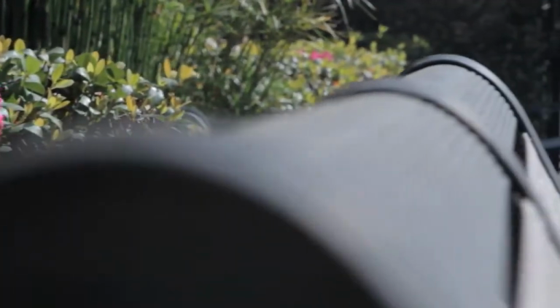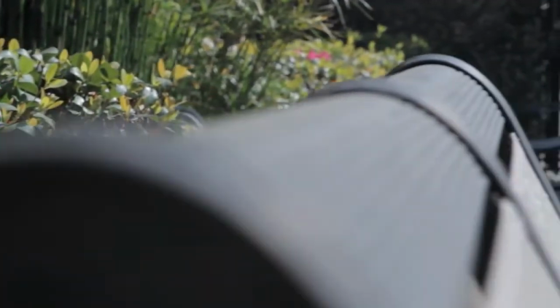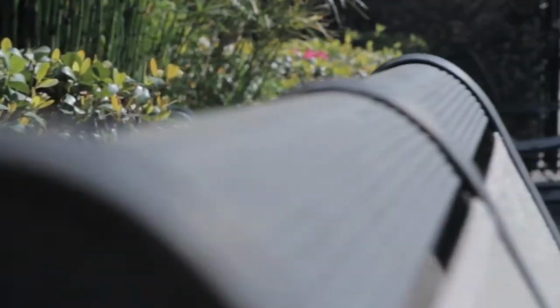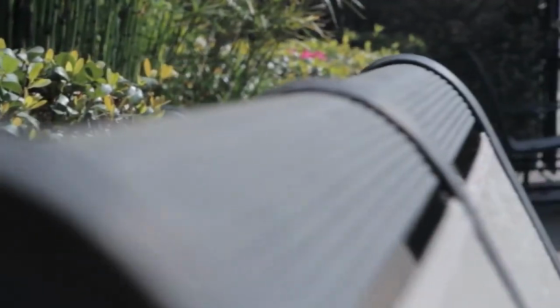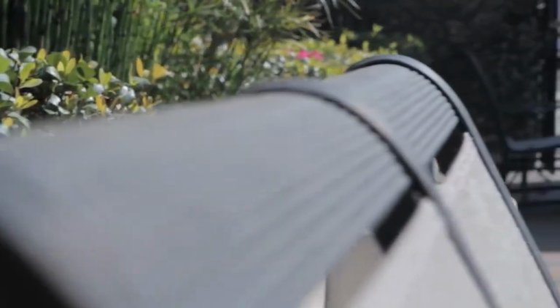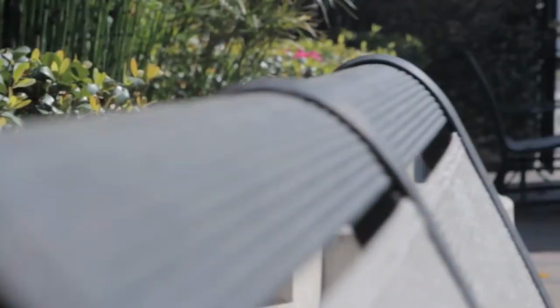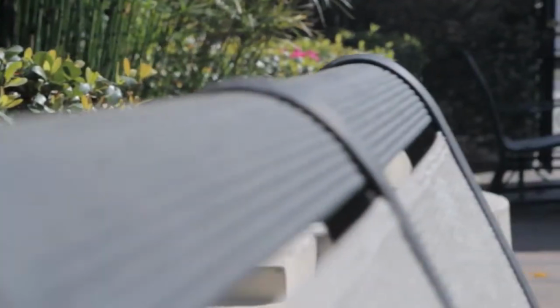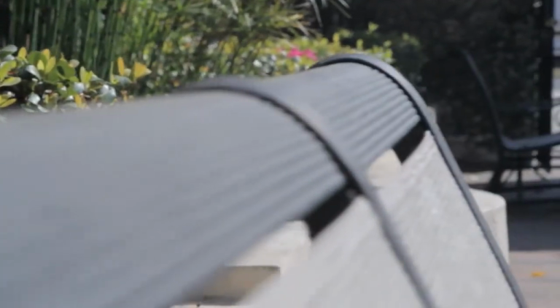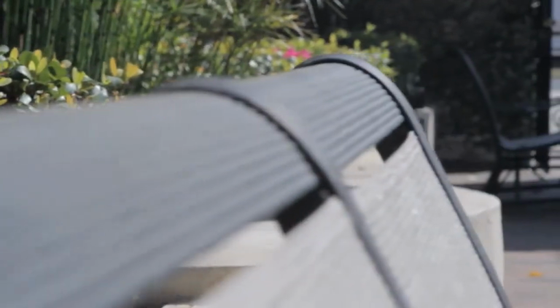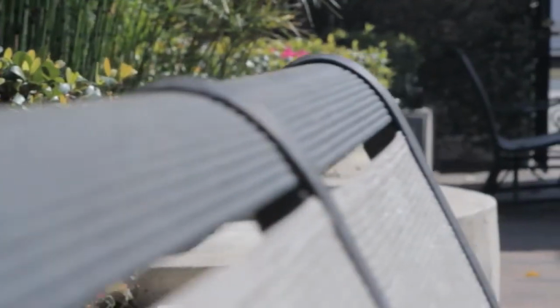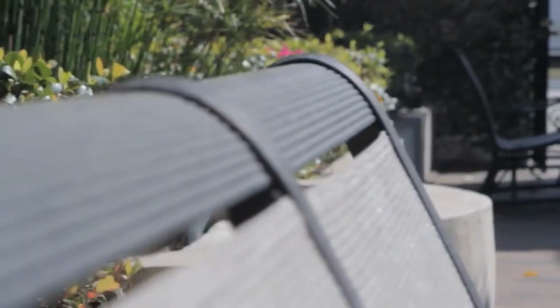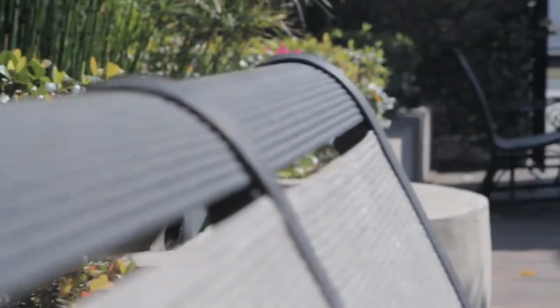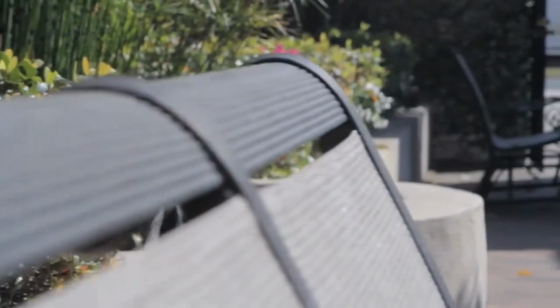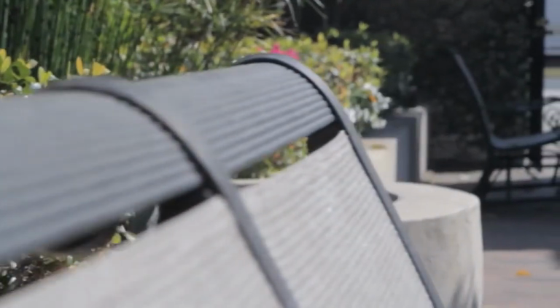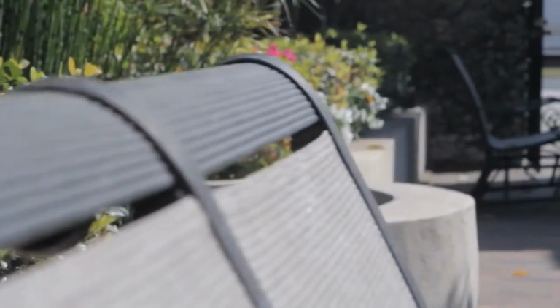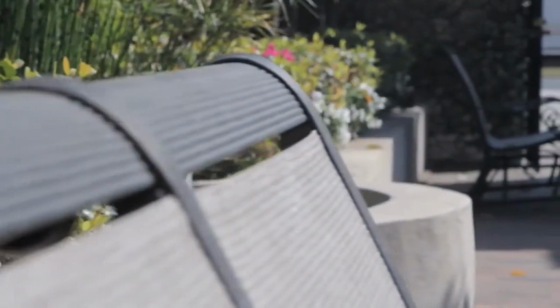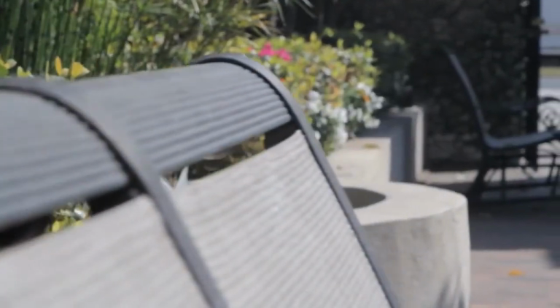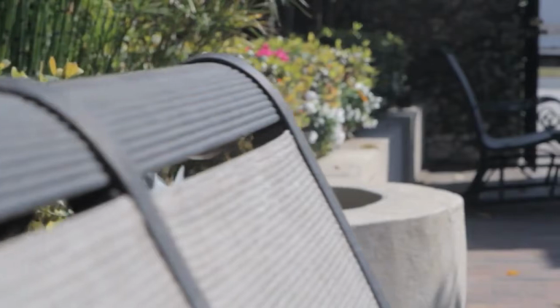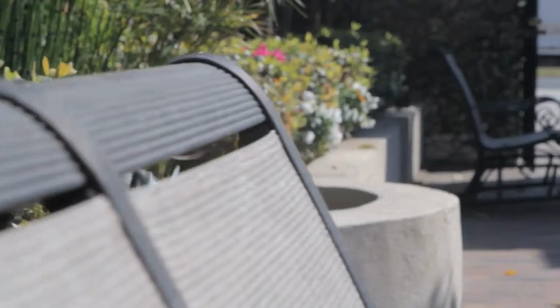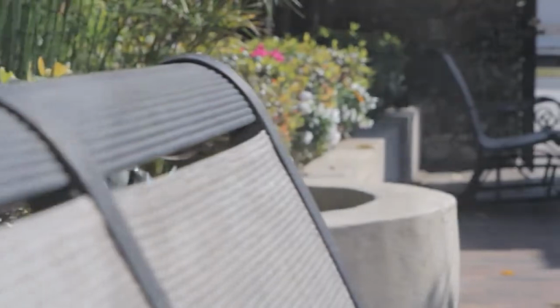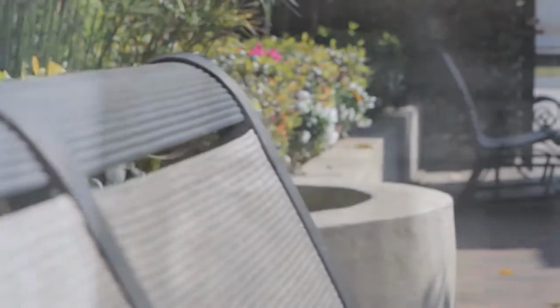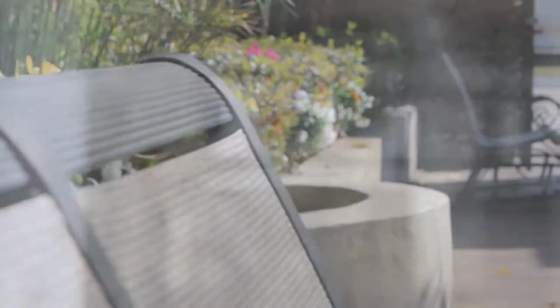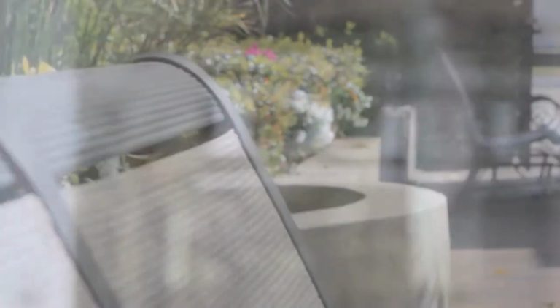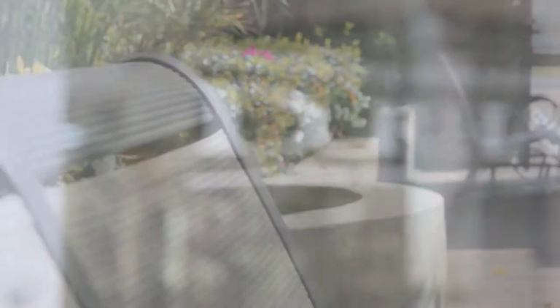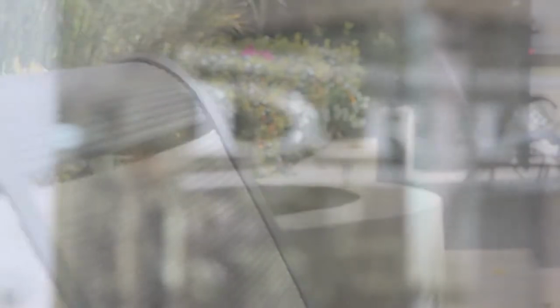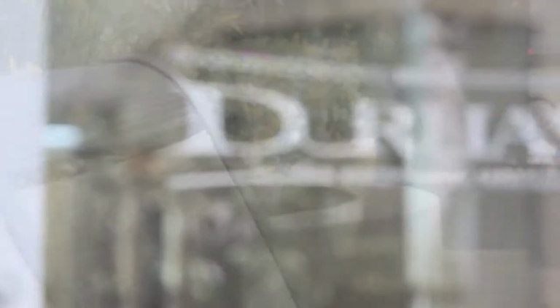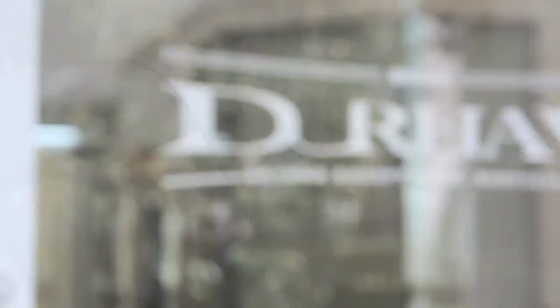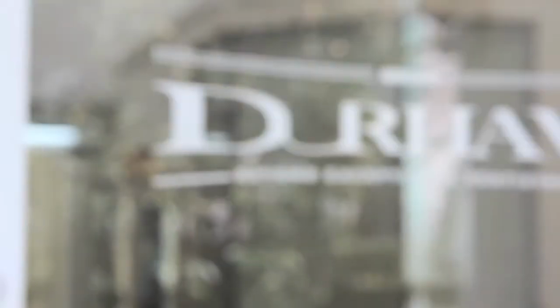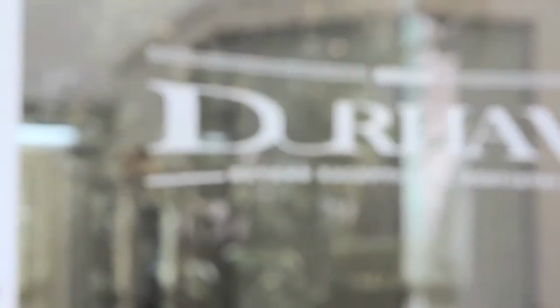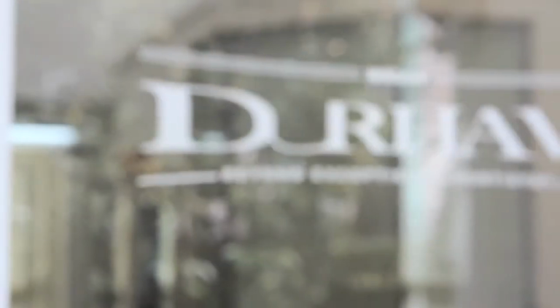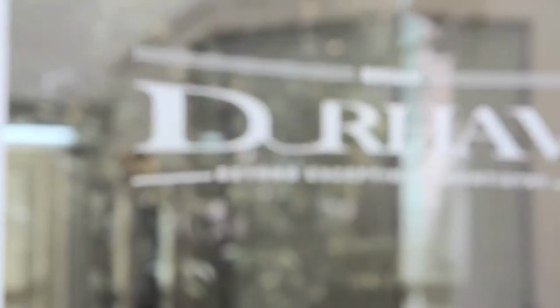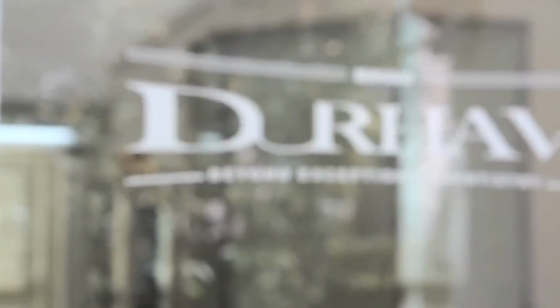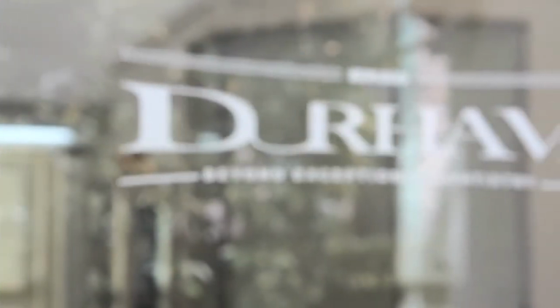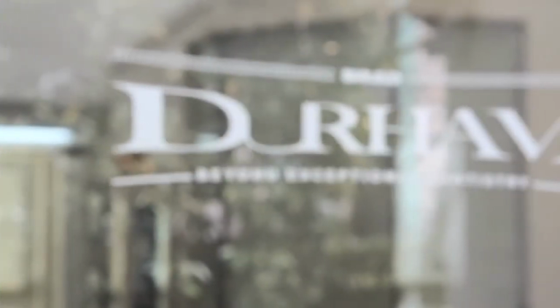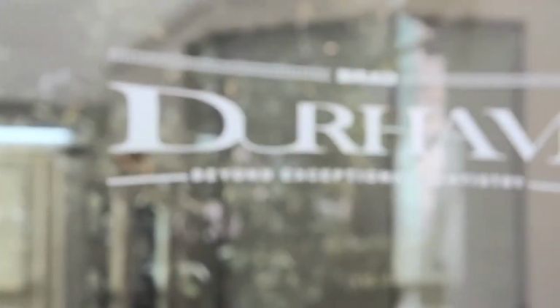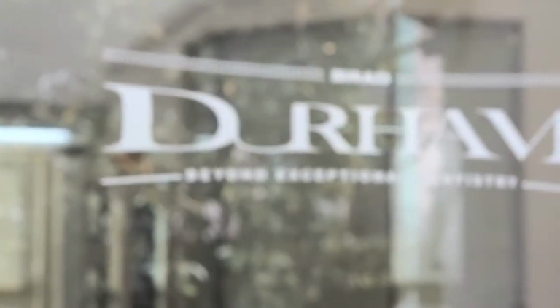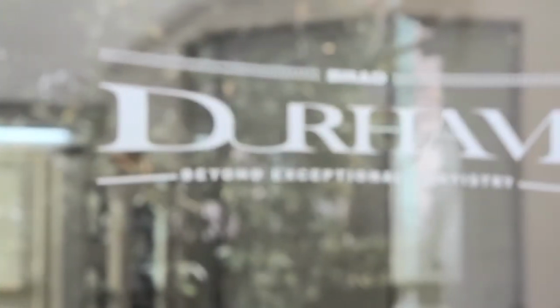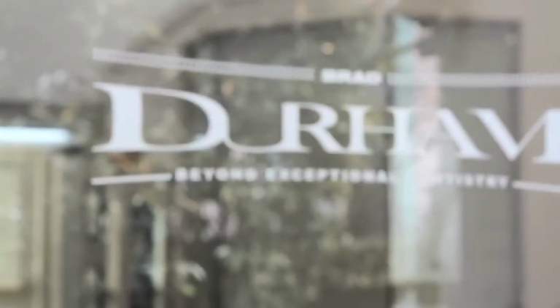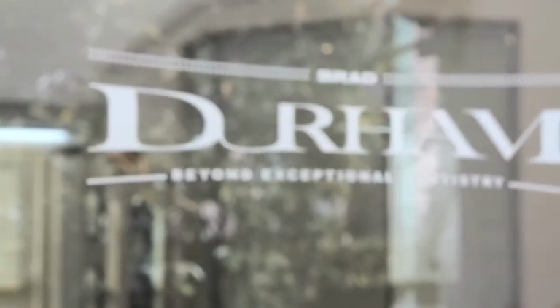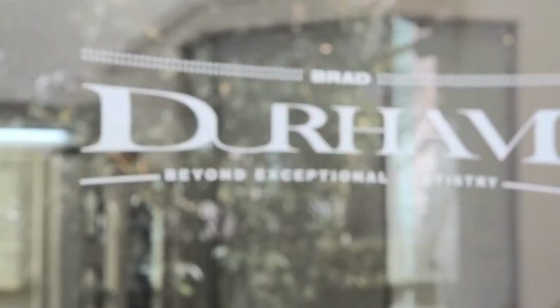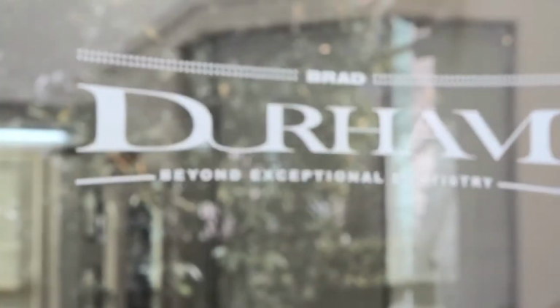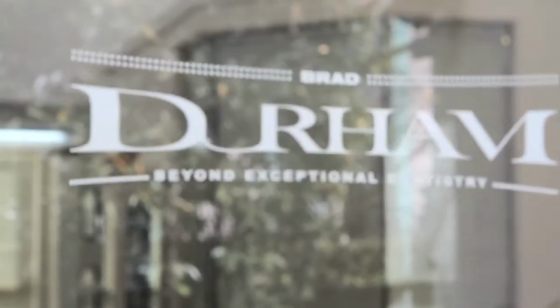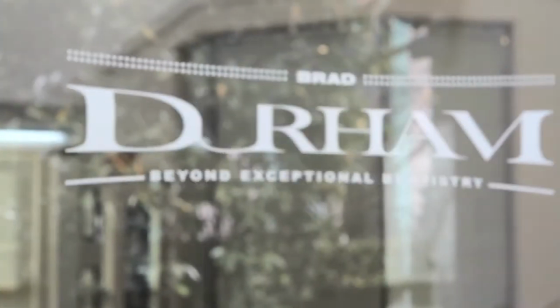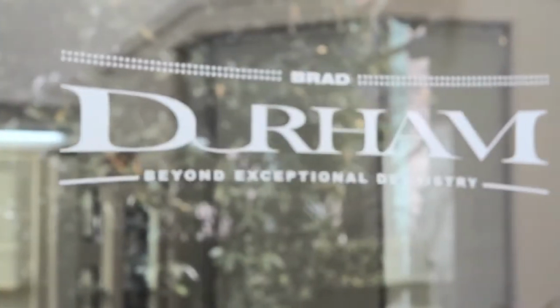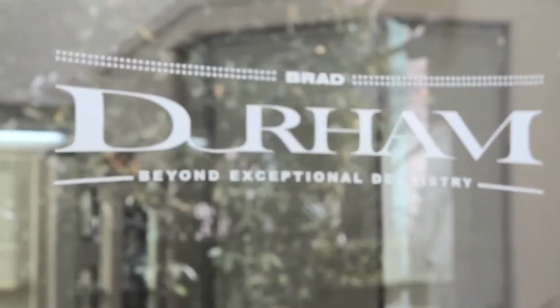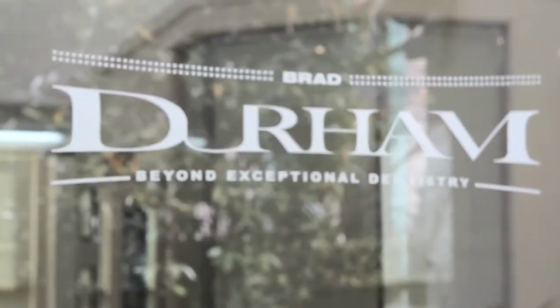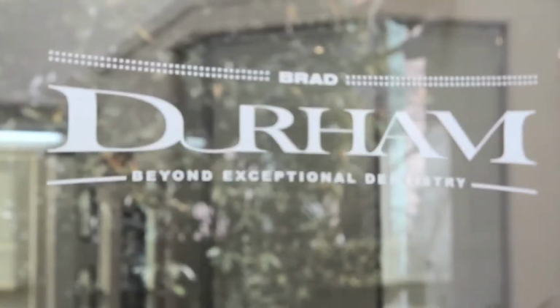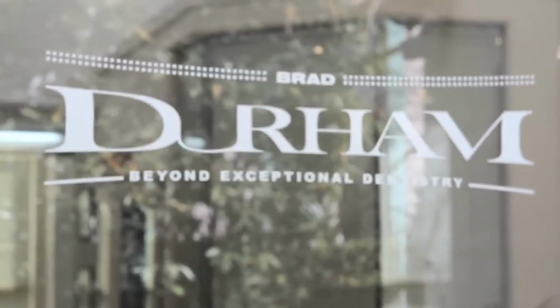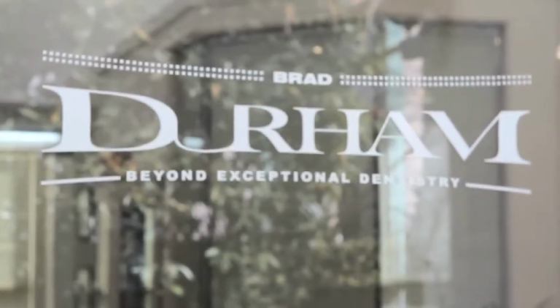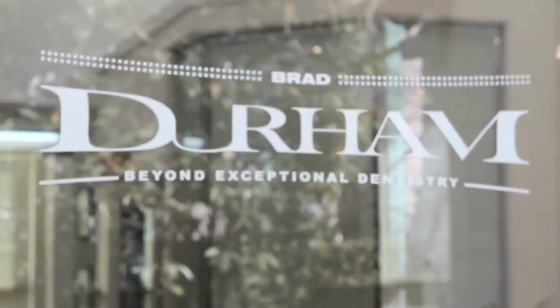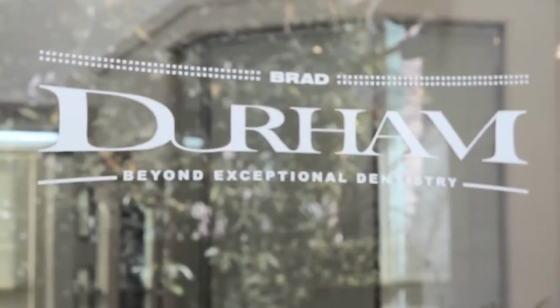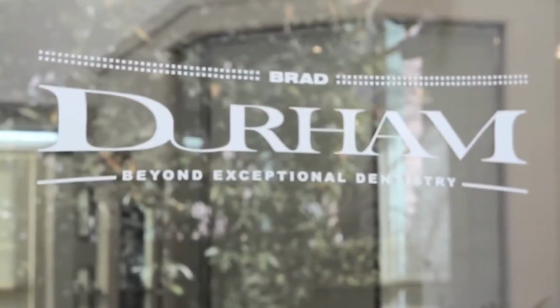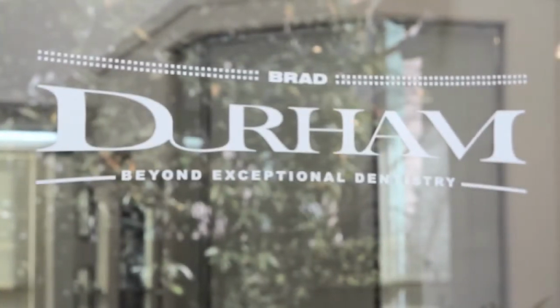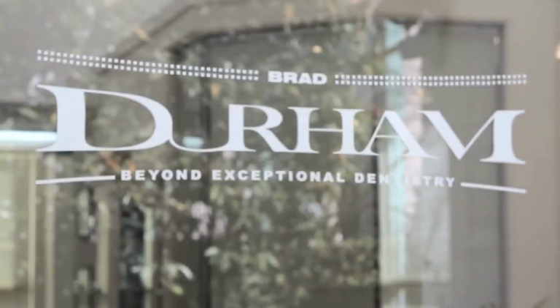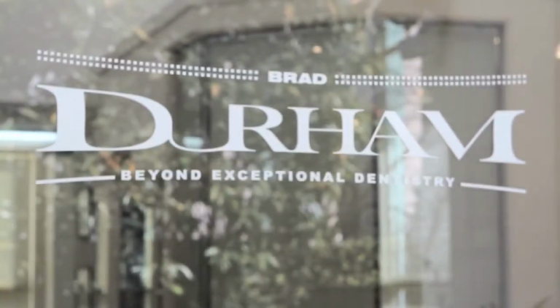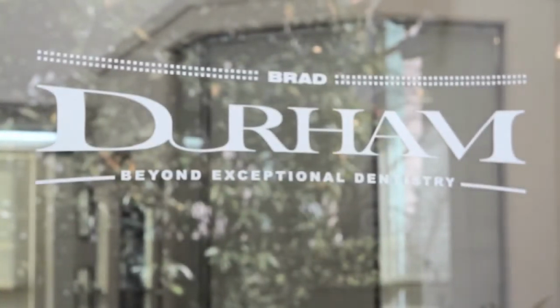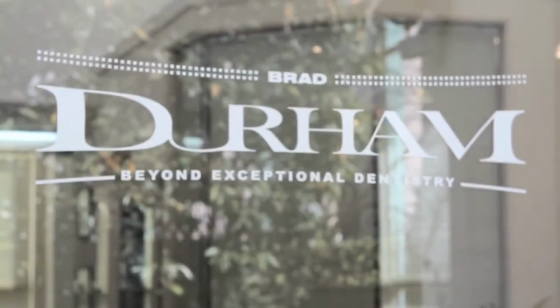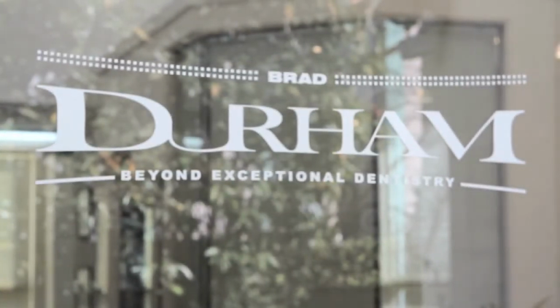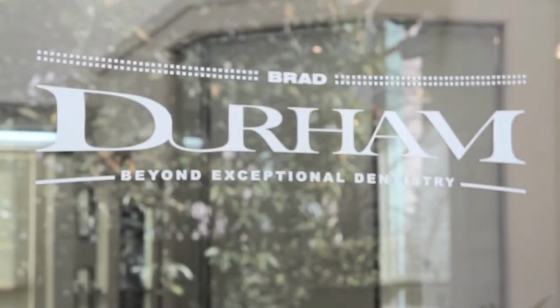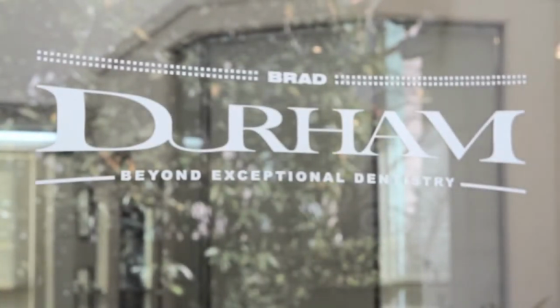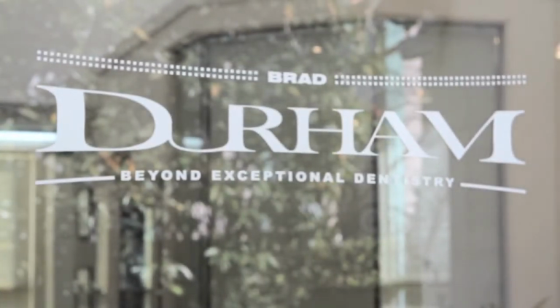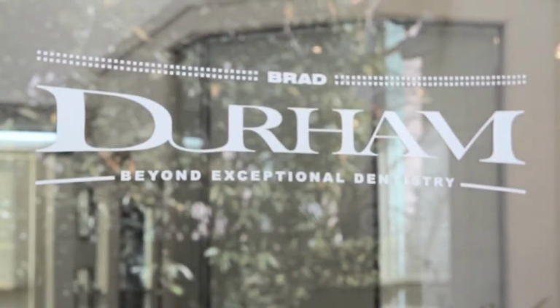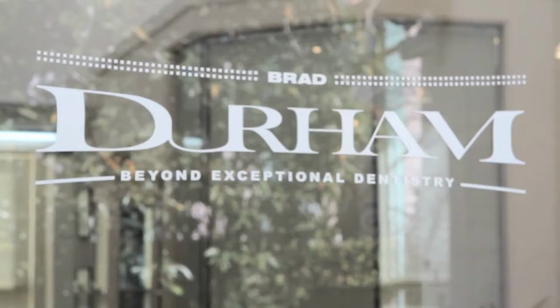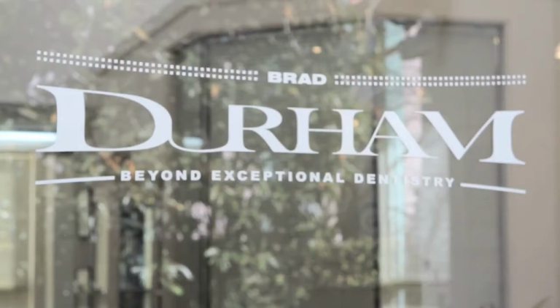I've taken a lot of continuing education — Dawson Centric Relations courses, a lot of cosmetic, a lot of restorative, a lot of TMJ.